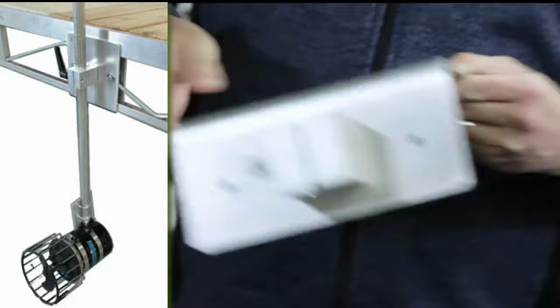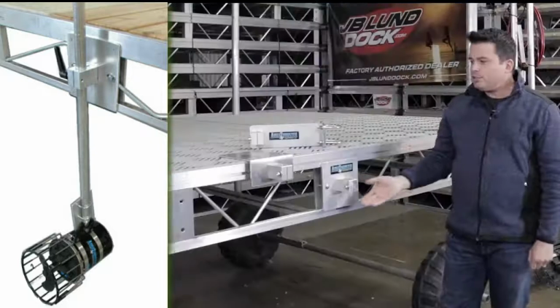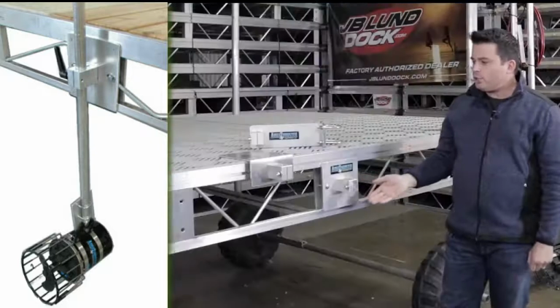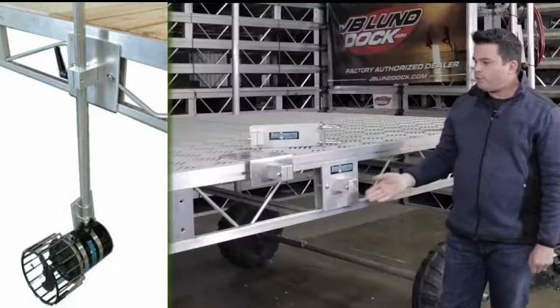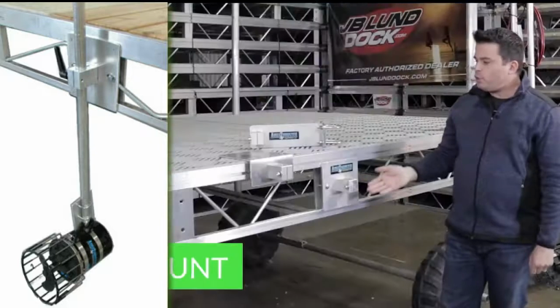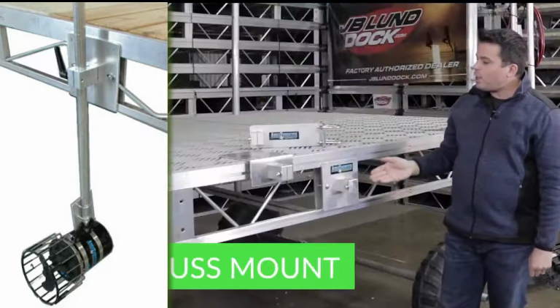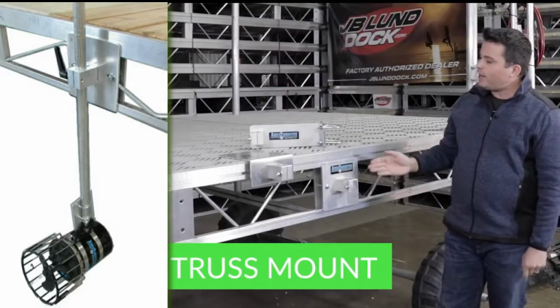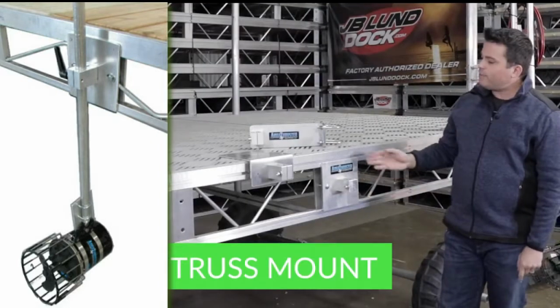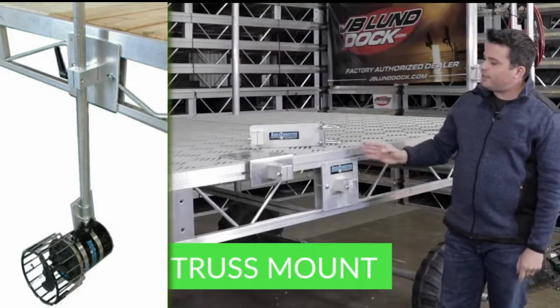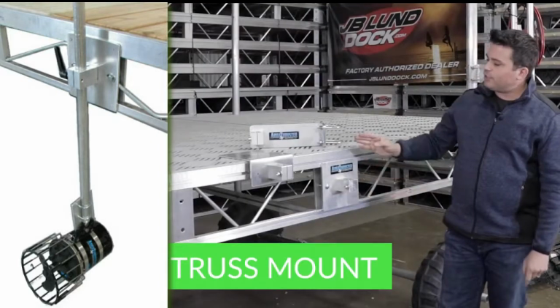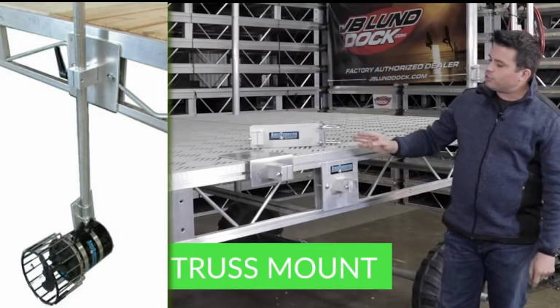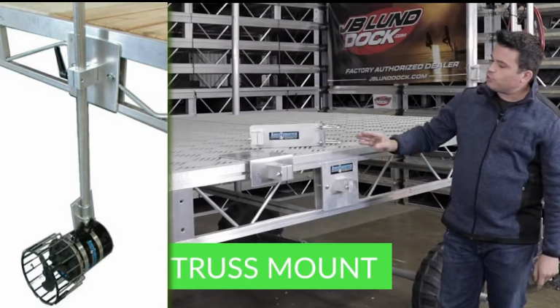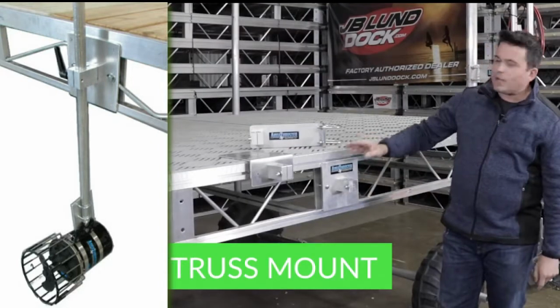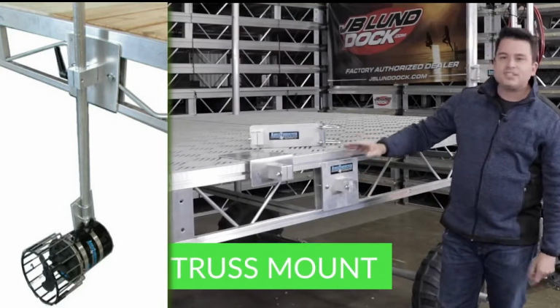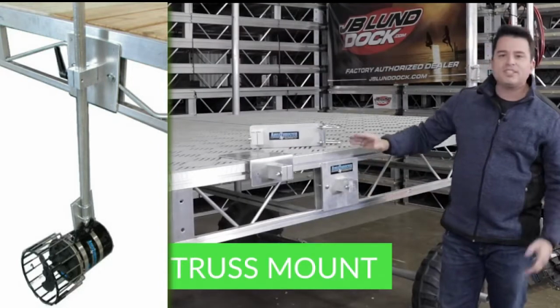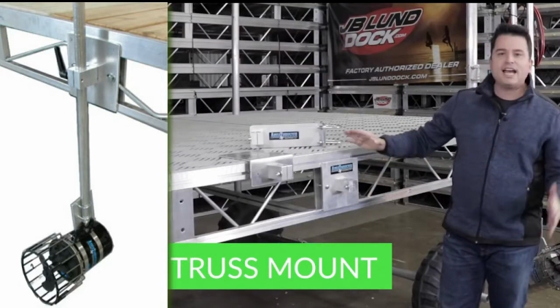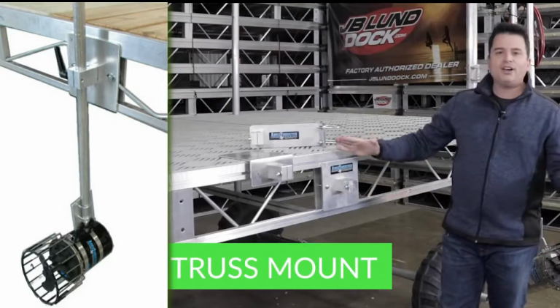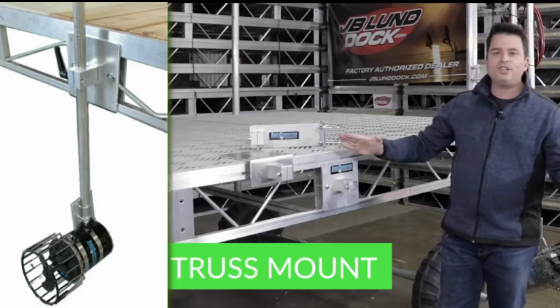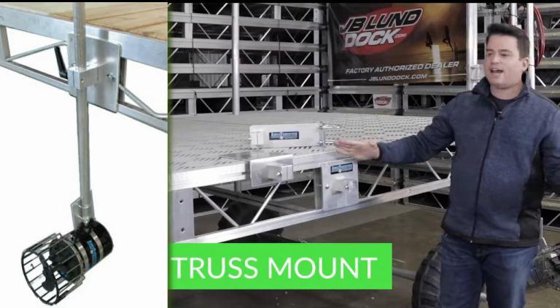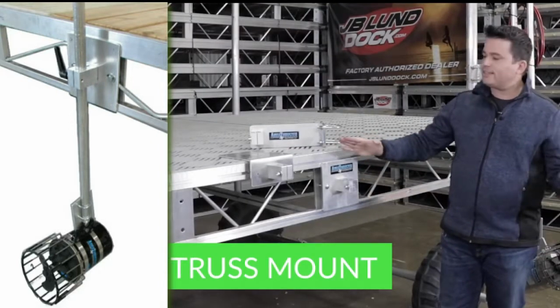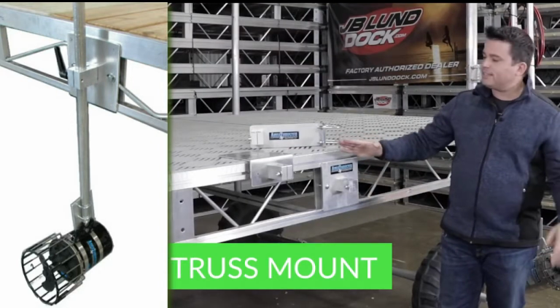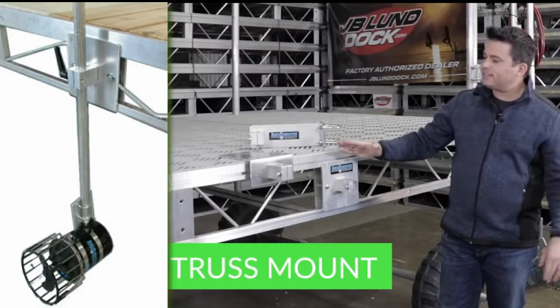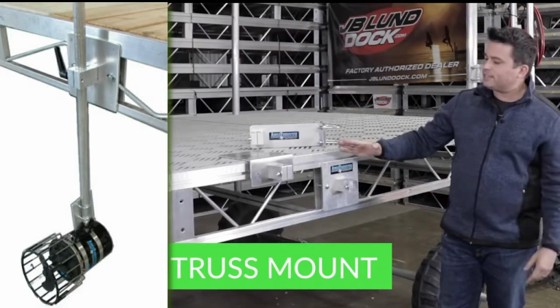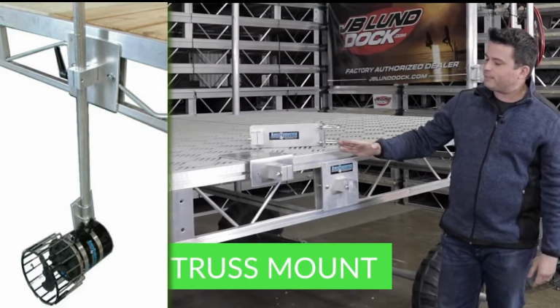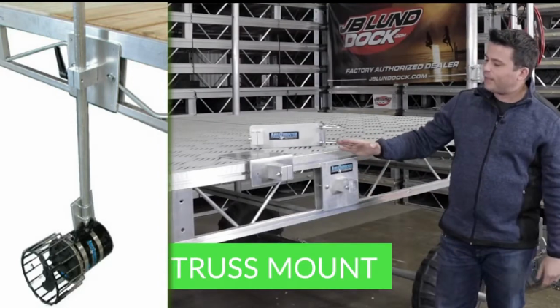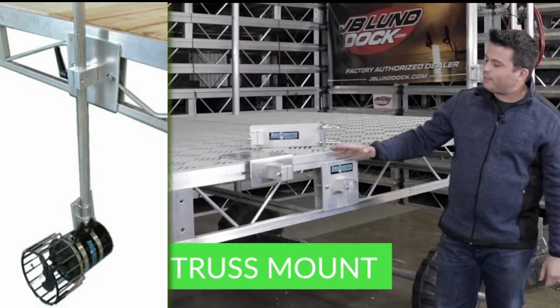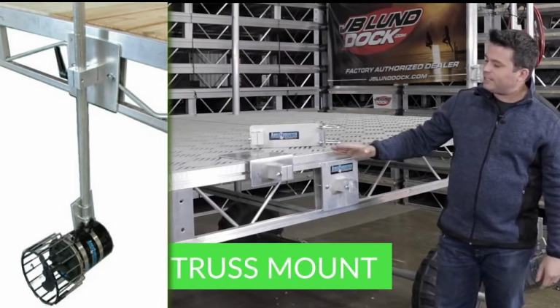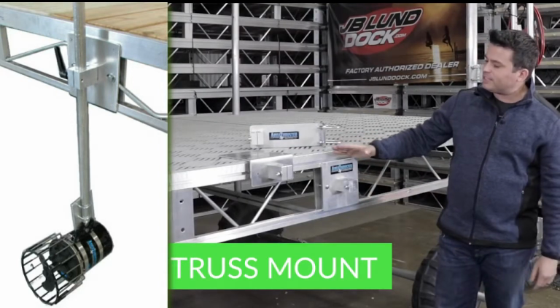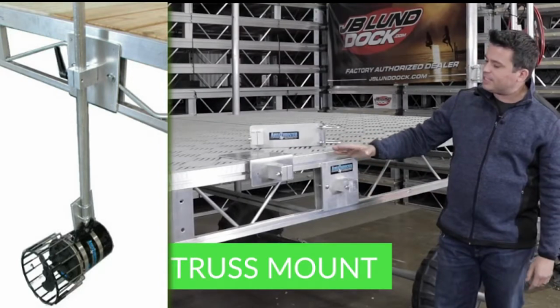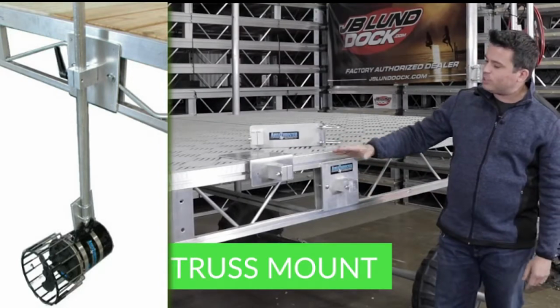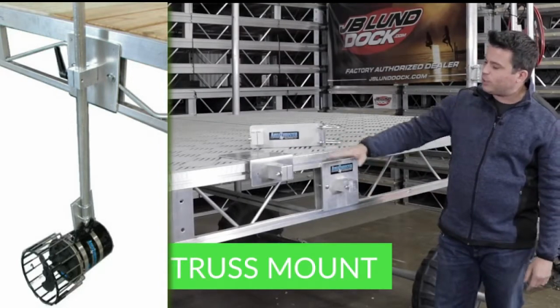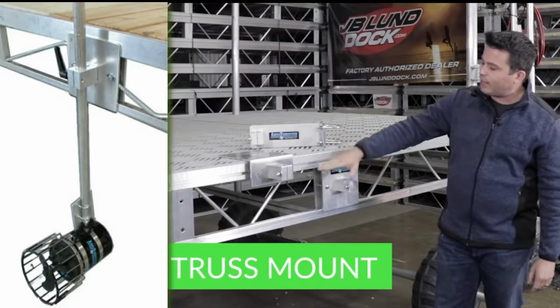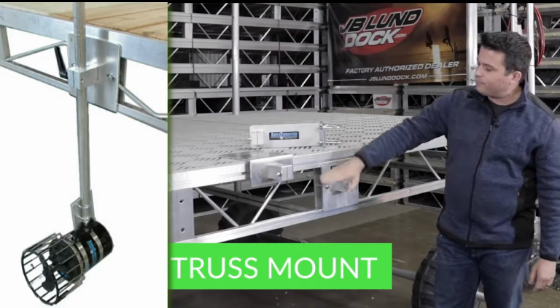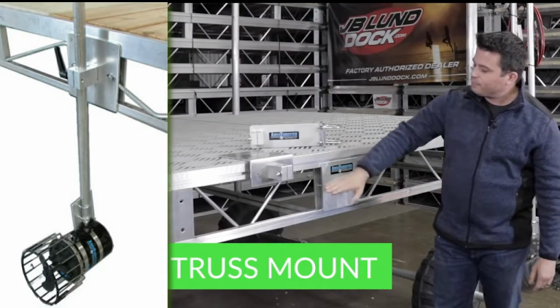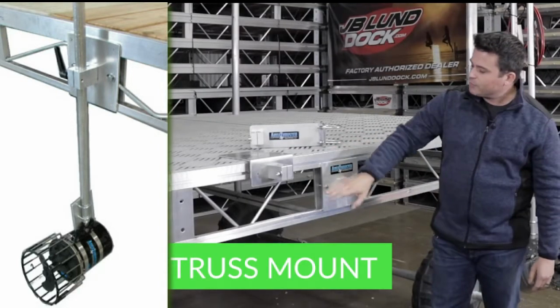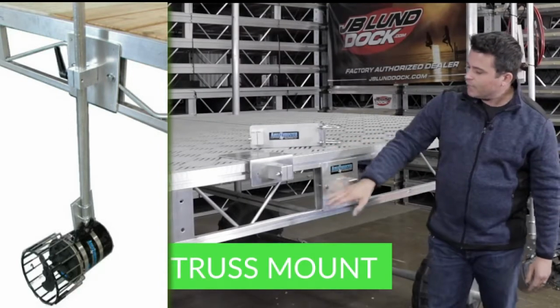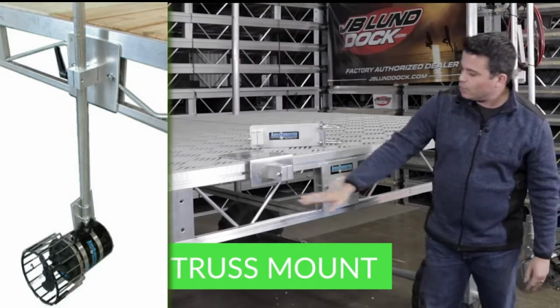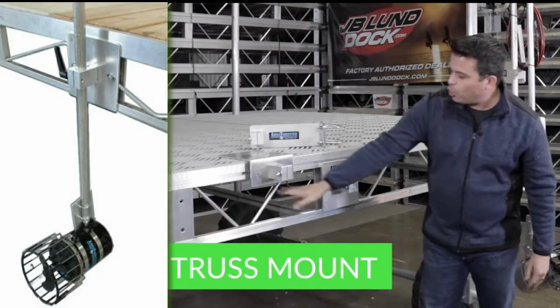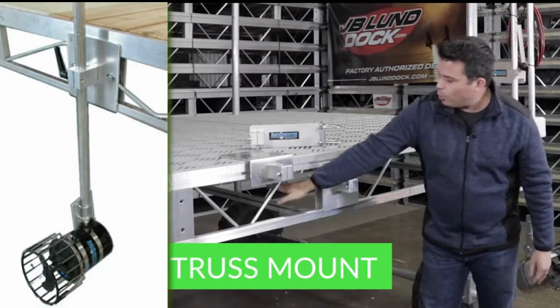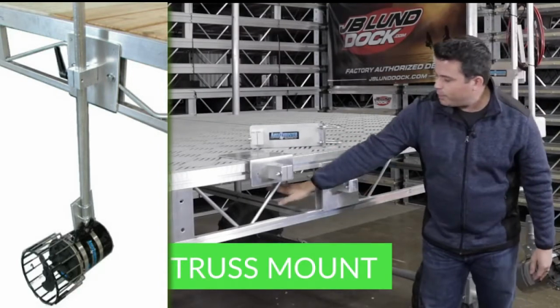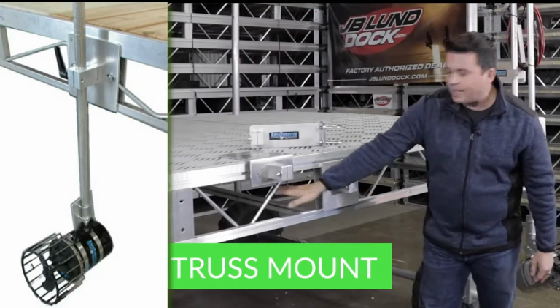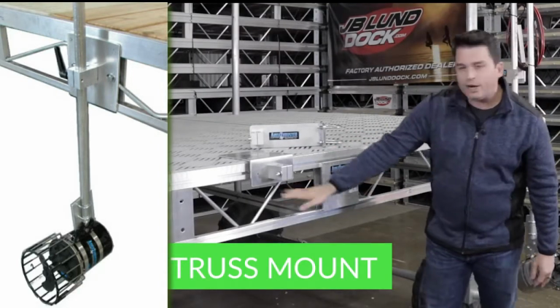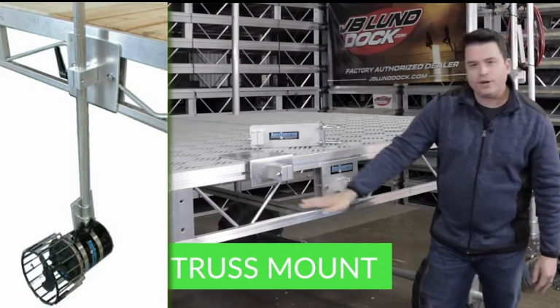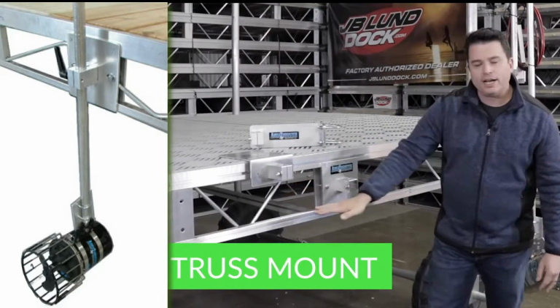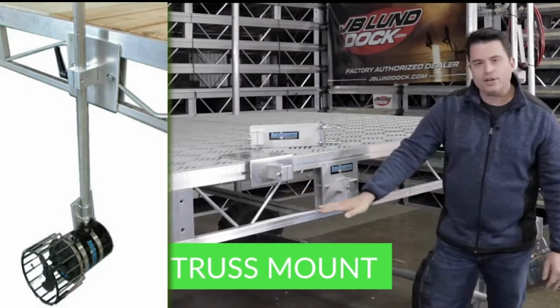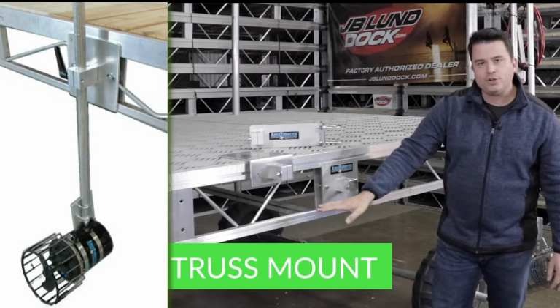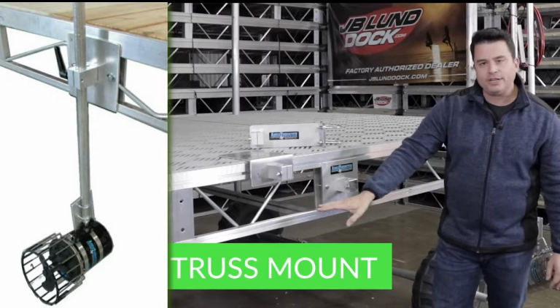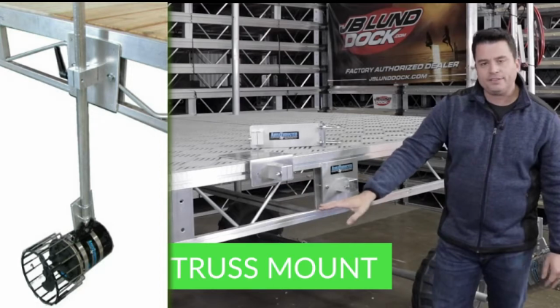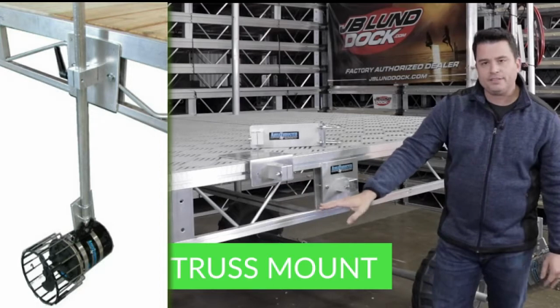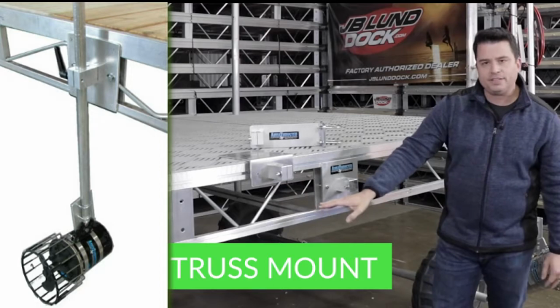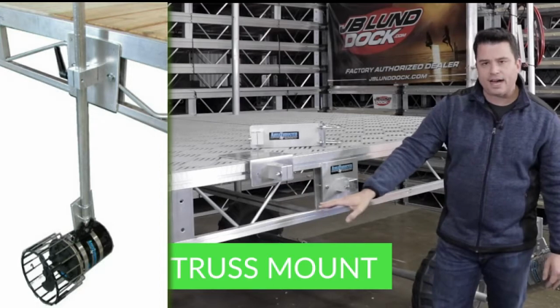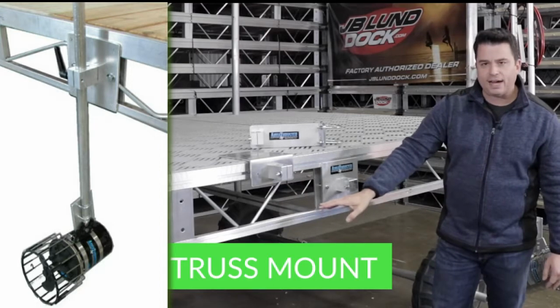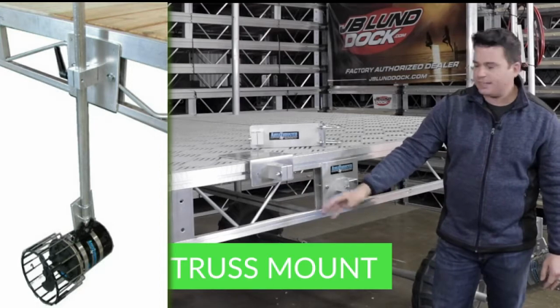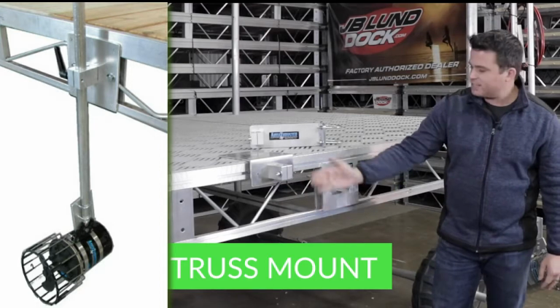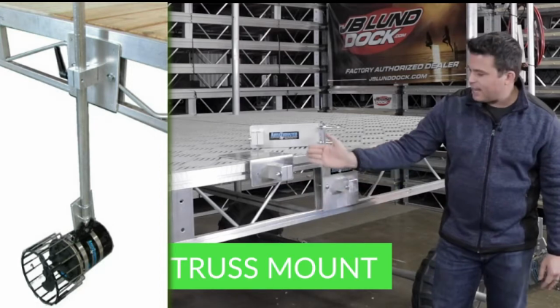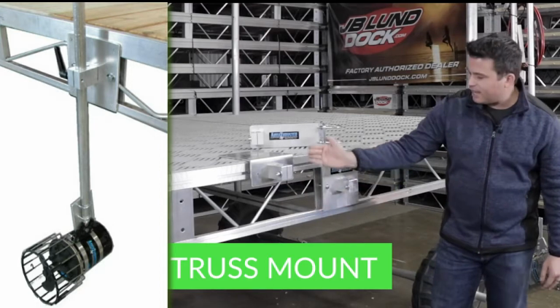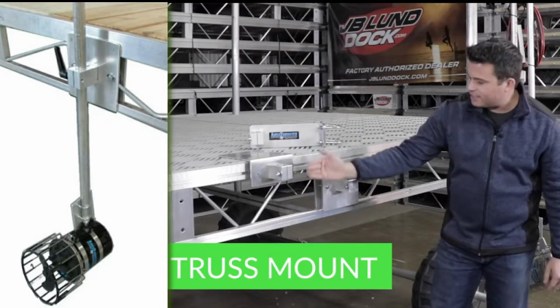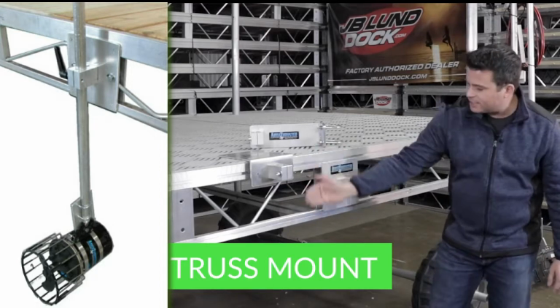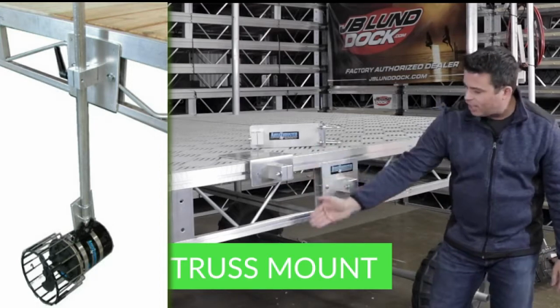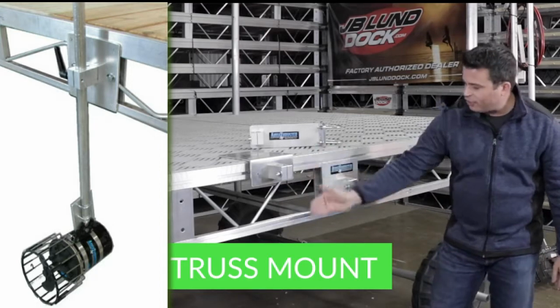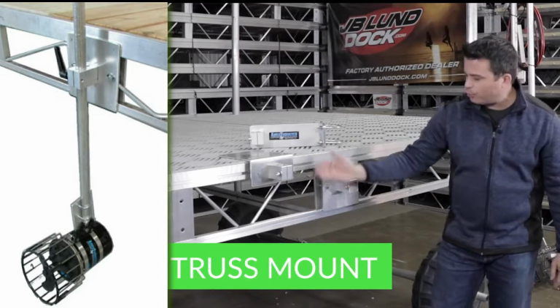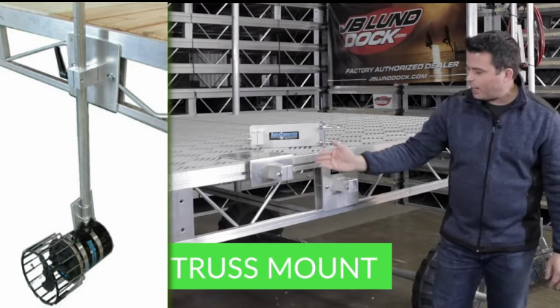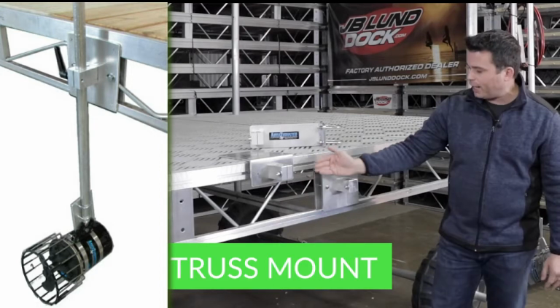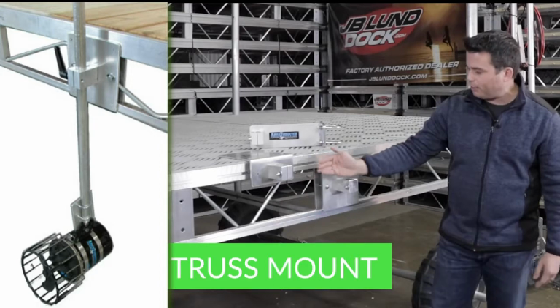If you have the truss style dock system, that means you have an open area underneath the dock. It's not a solid rail.